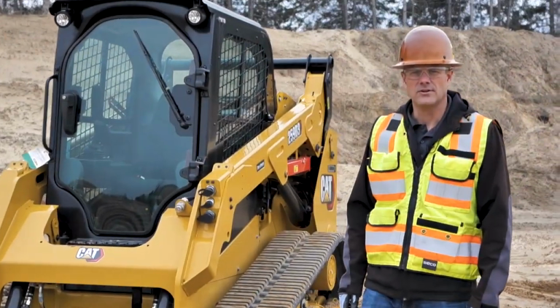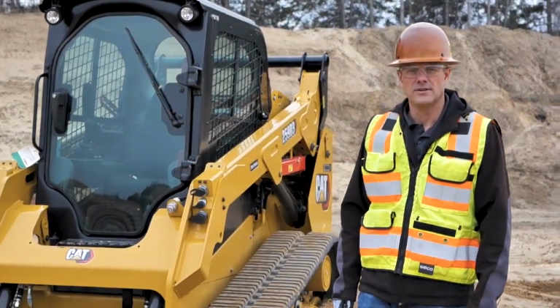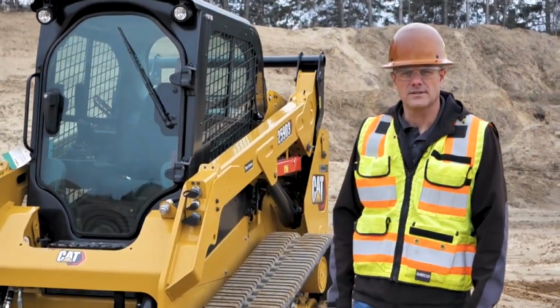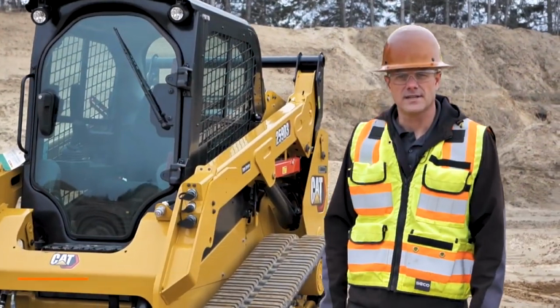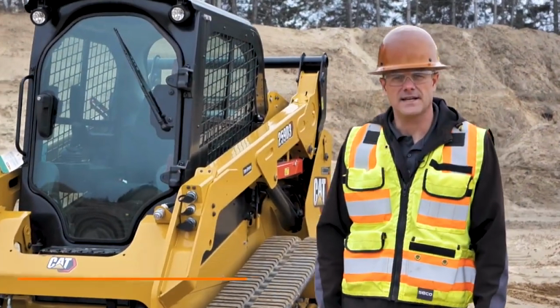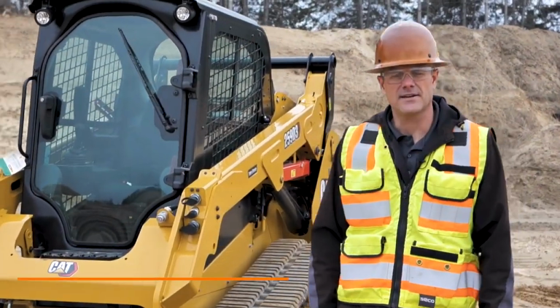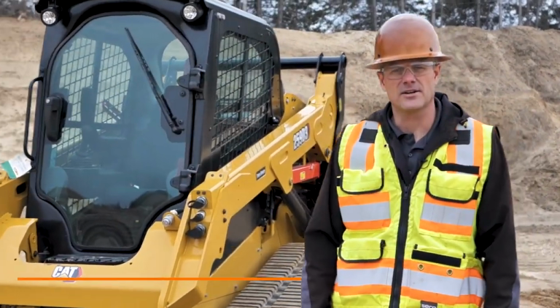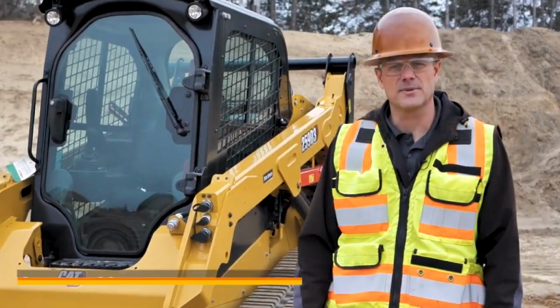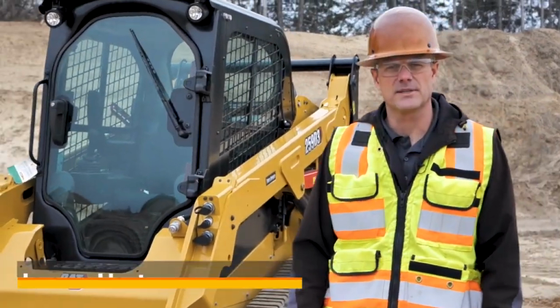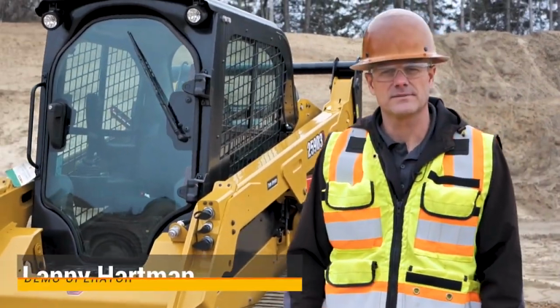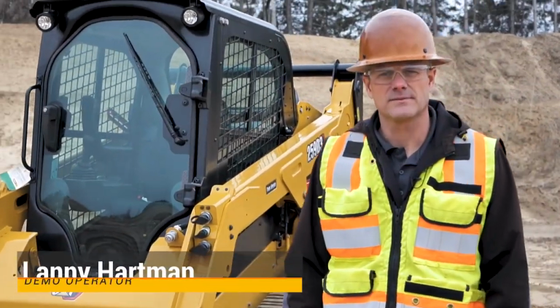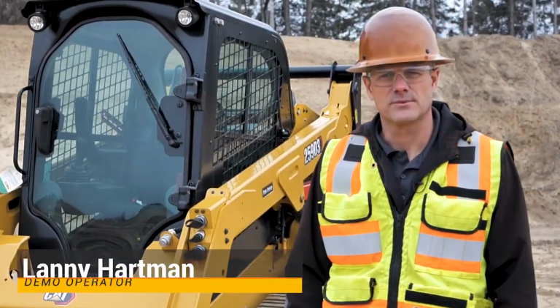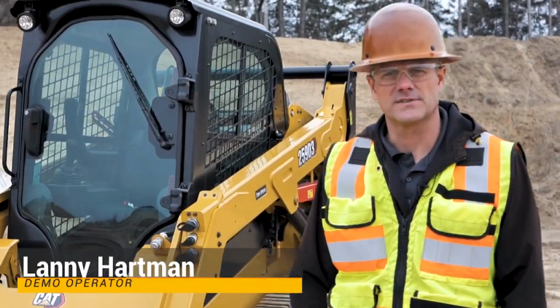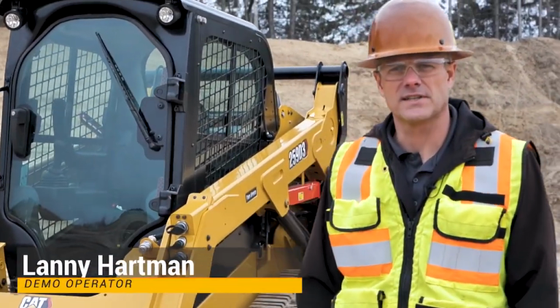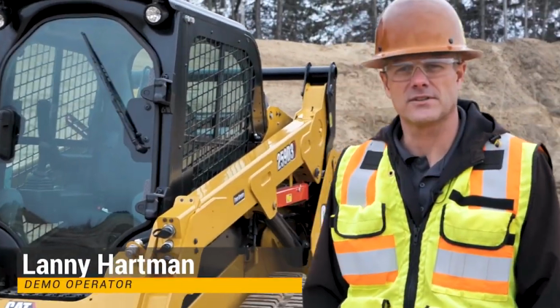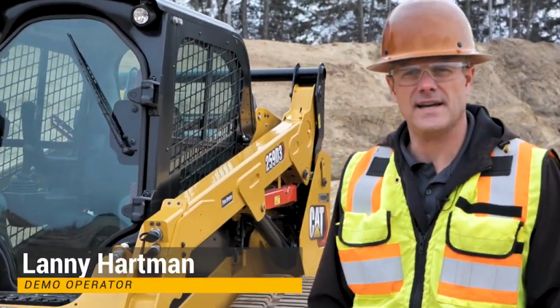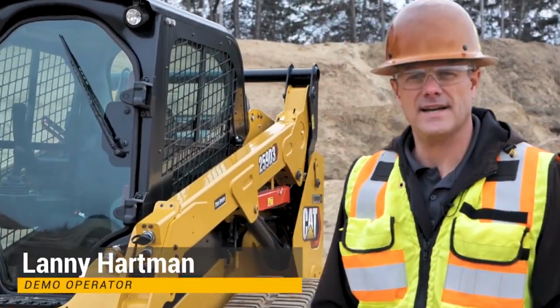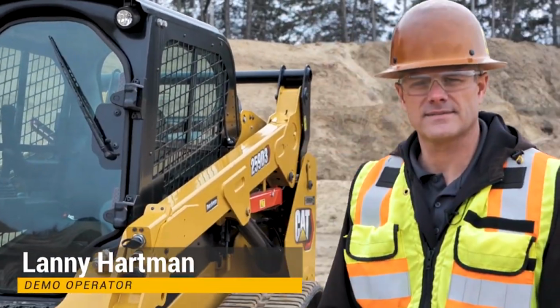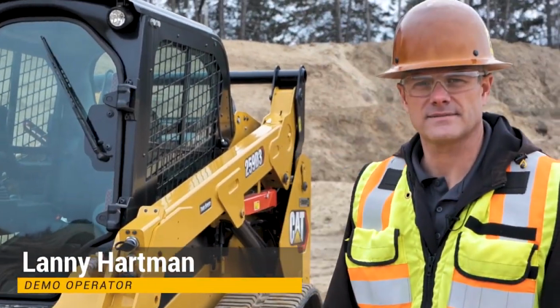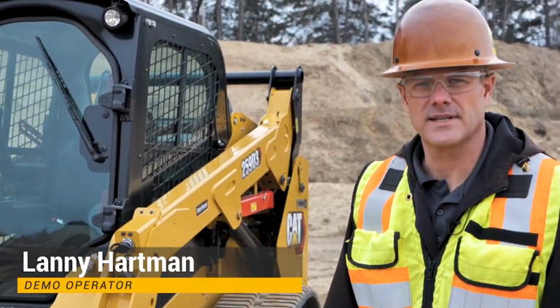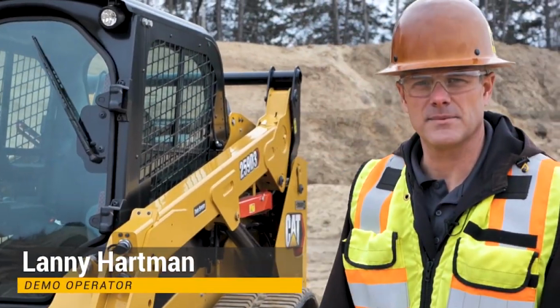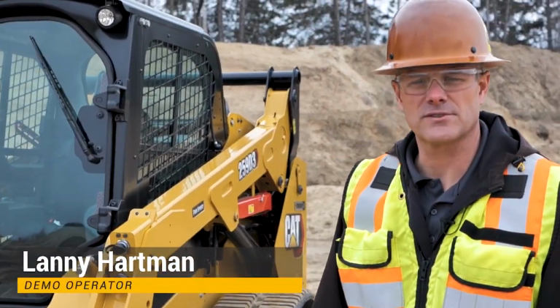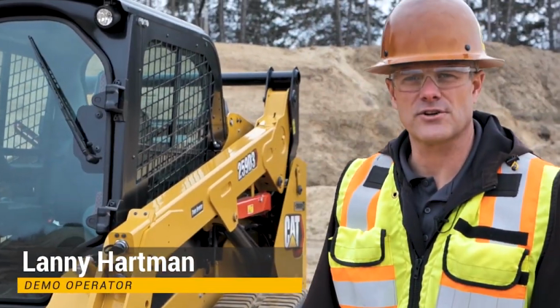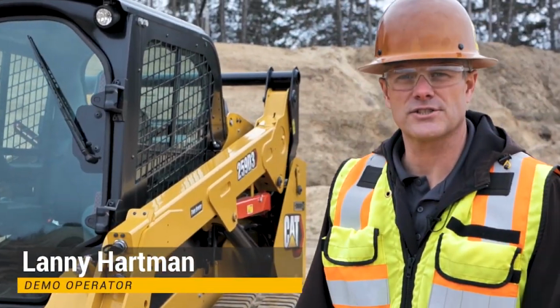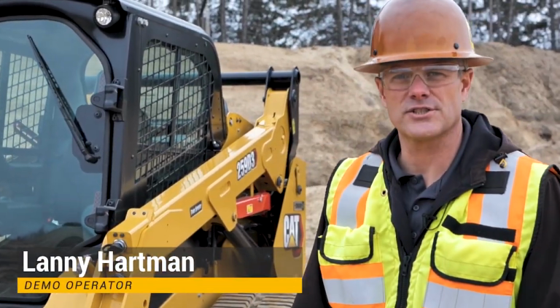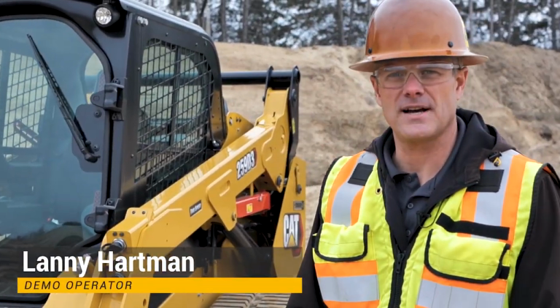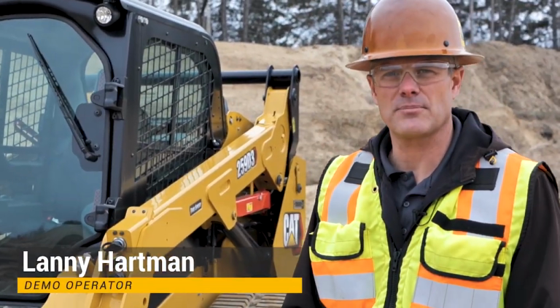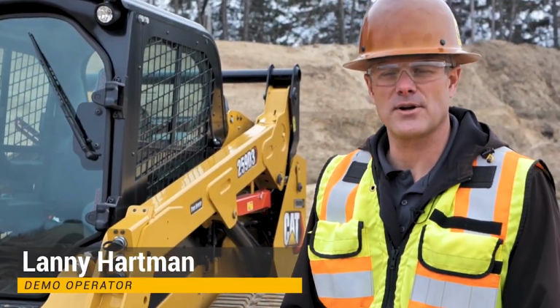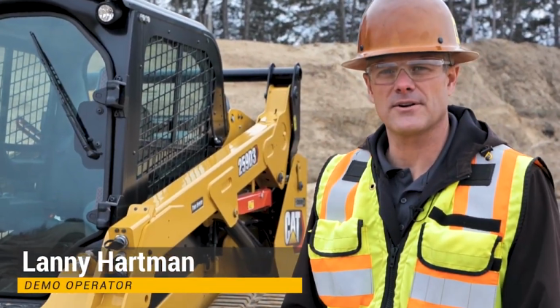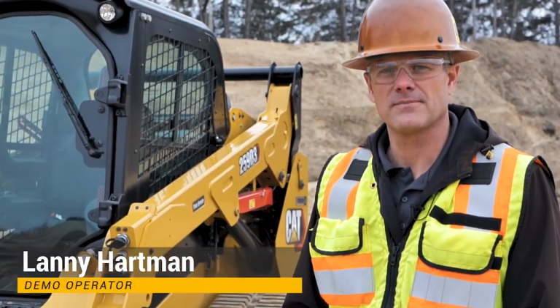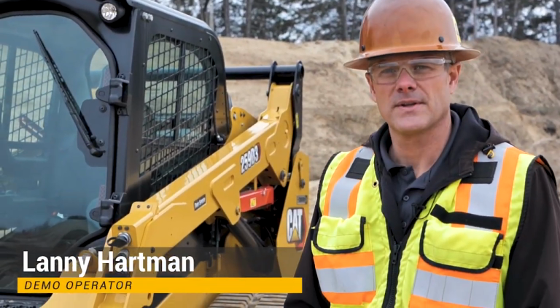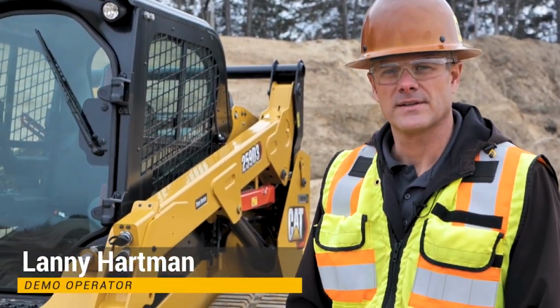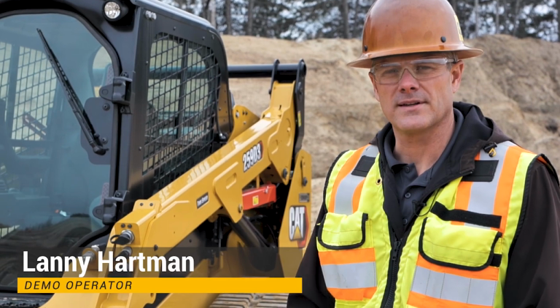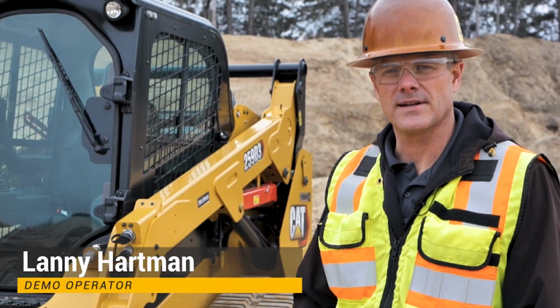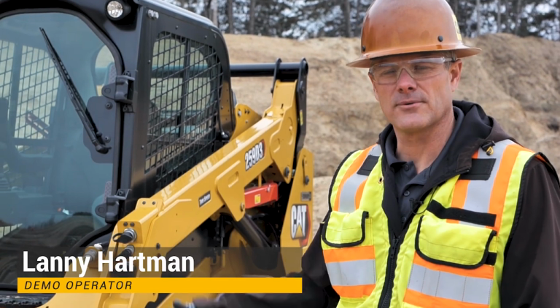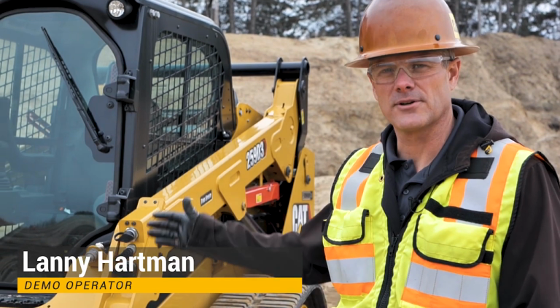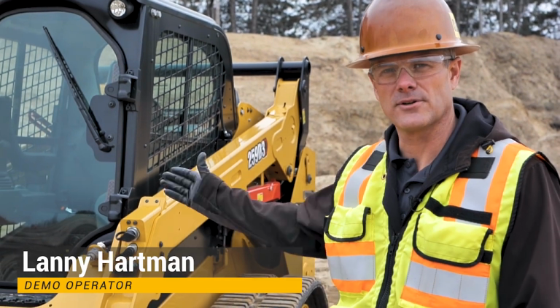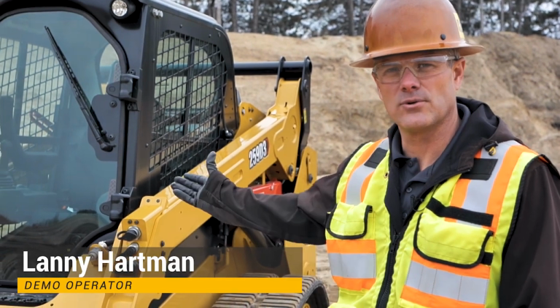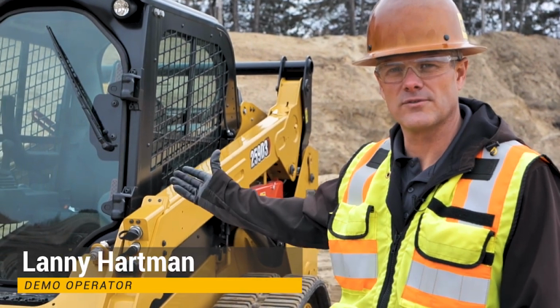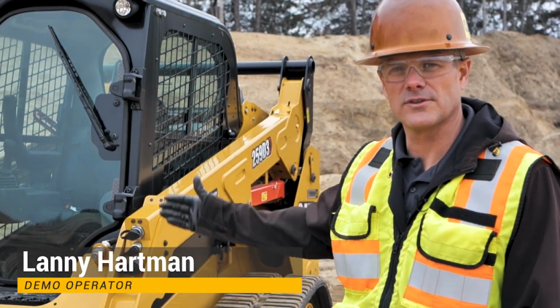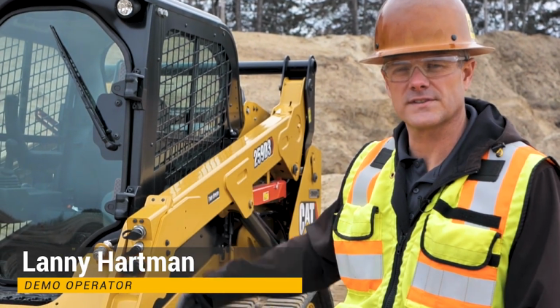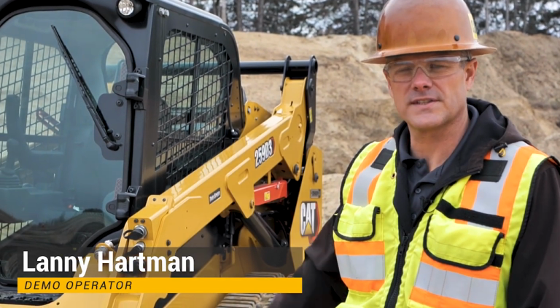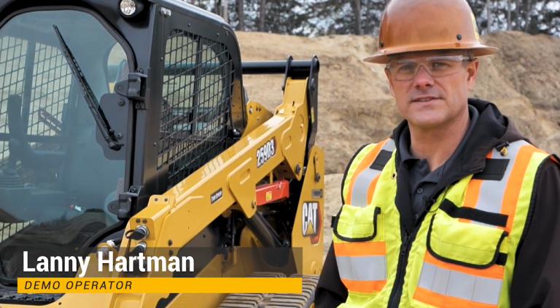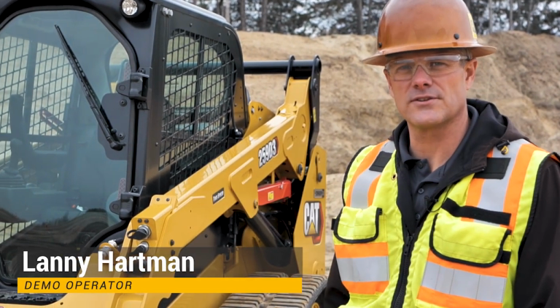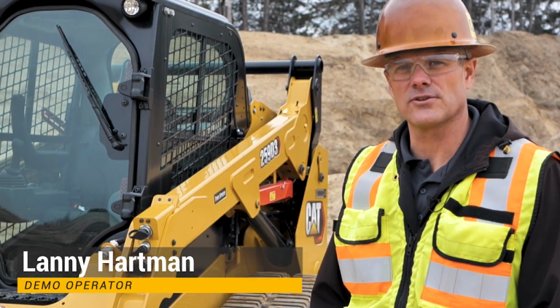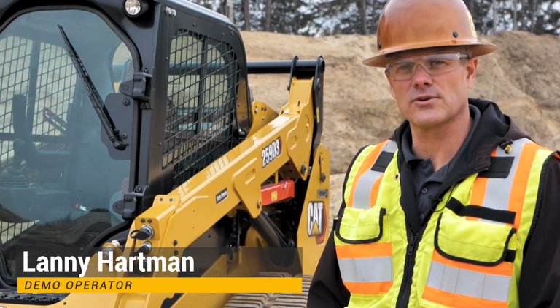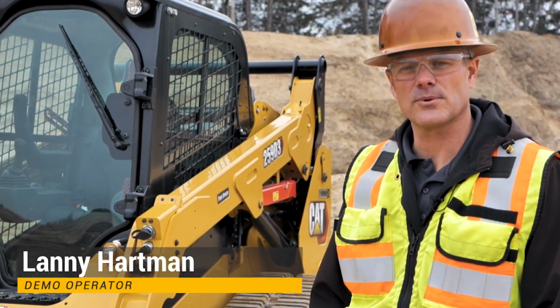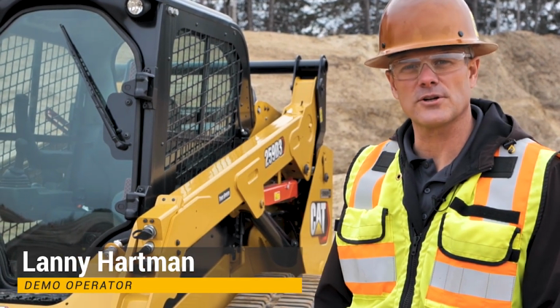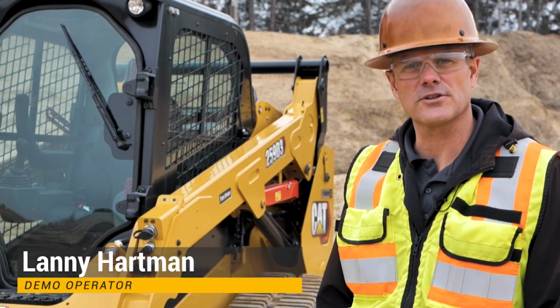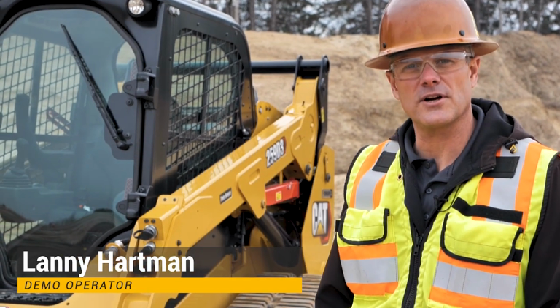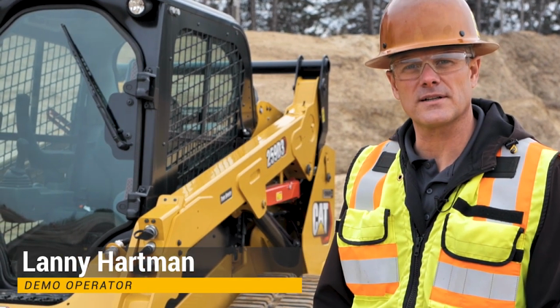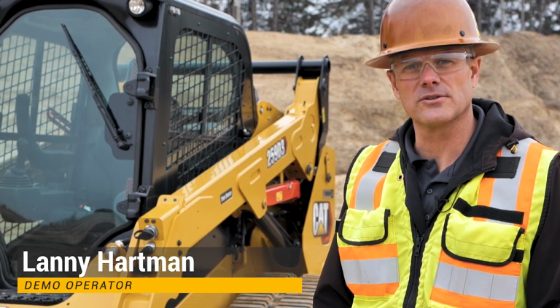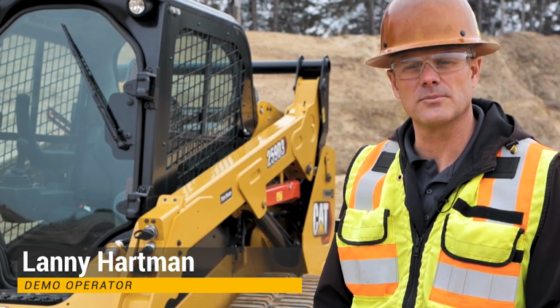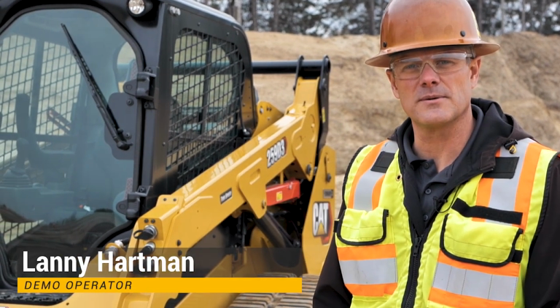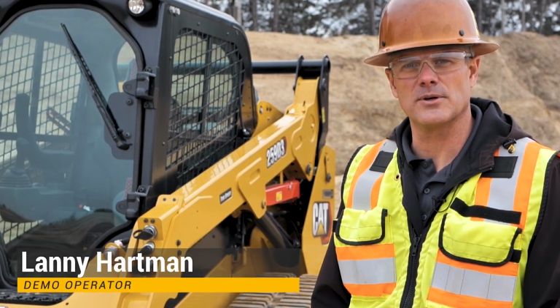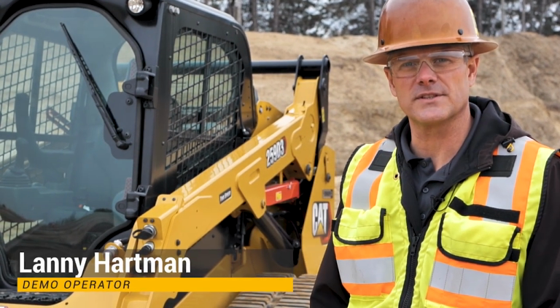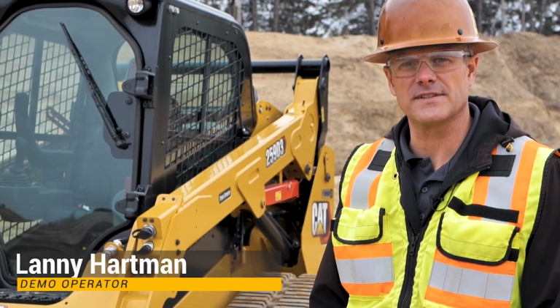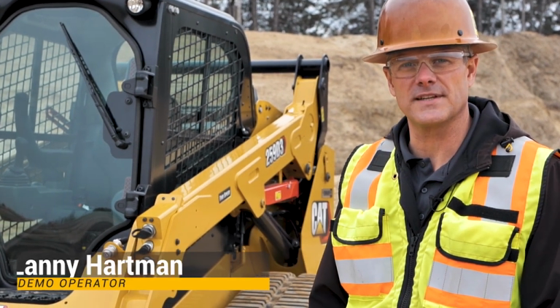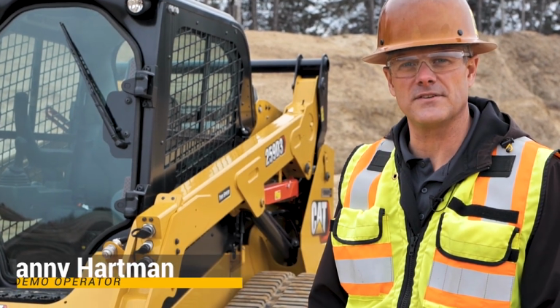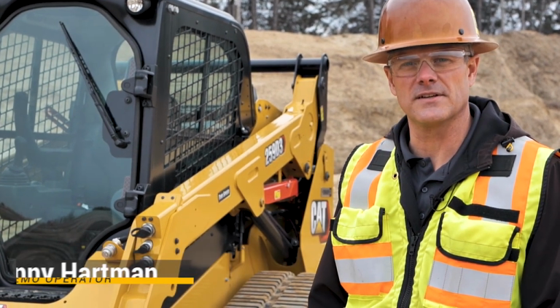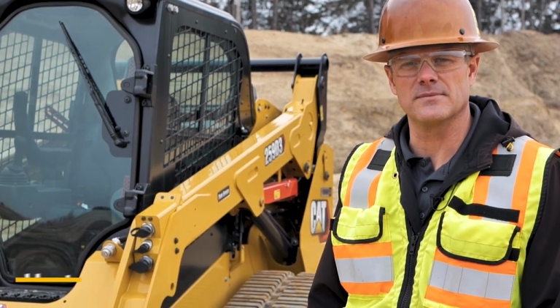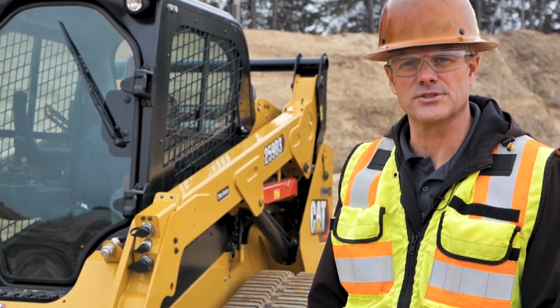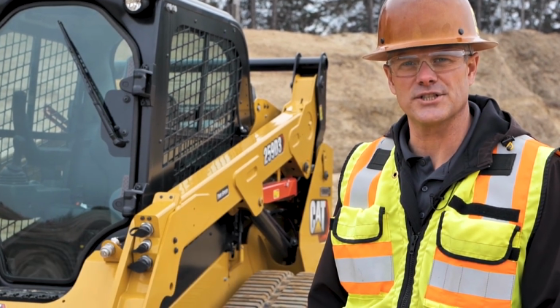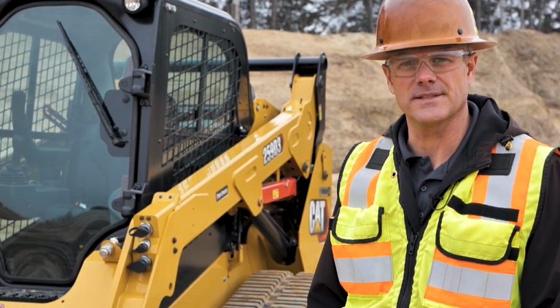Hello, Lanny Hartman with Ziegler Cat, demonstration operator. Today we're going to go over the skid steer loader and talk a little bit about the safety of the machine.